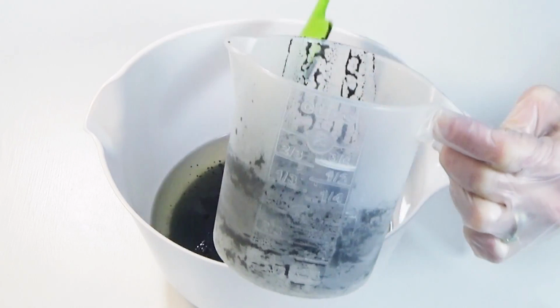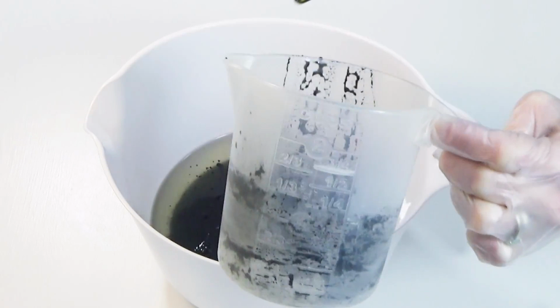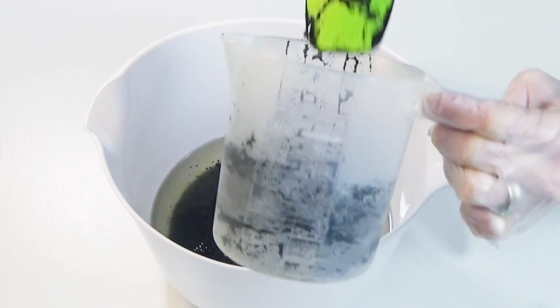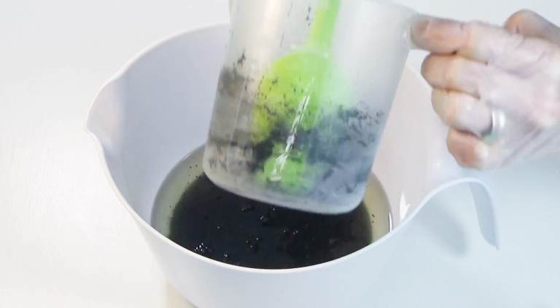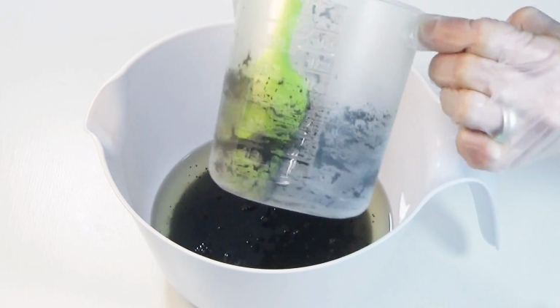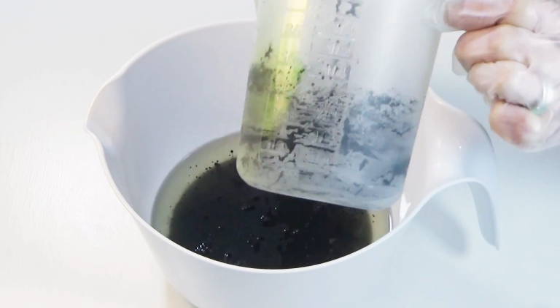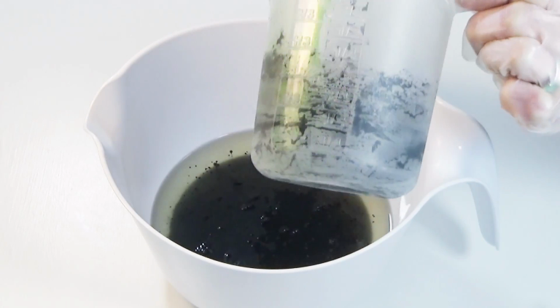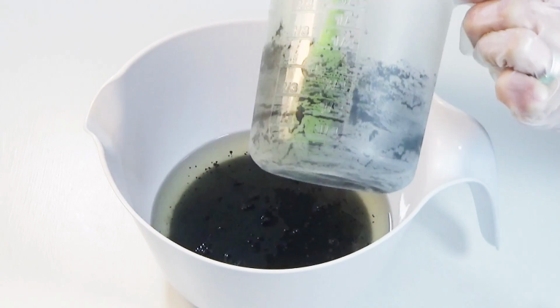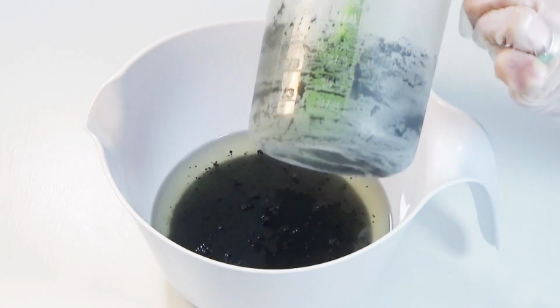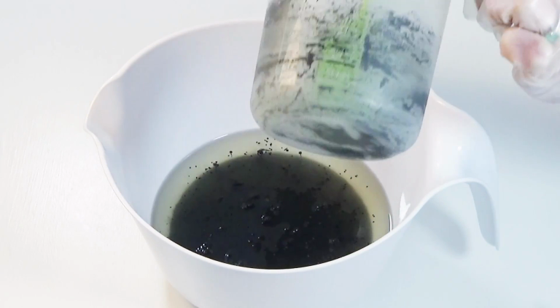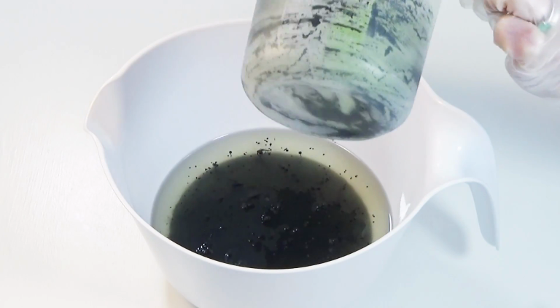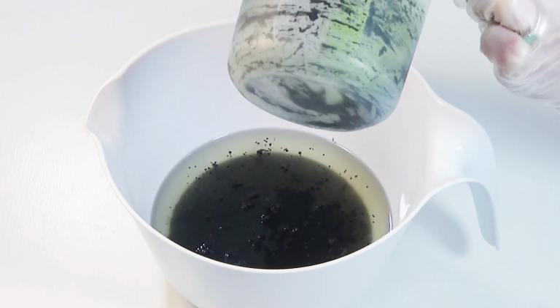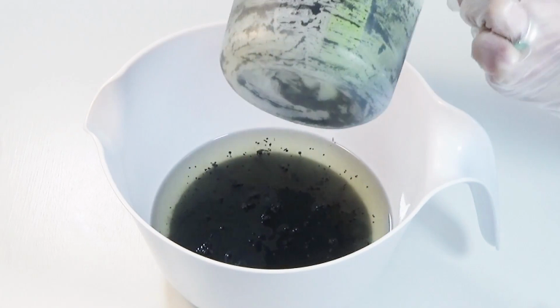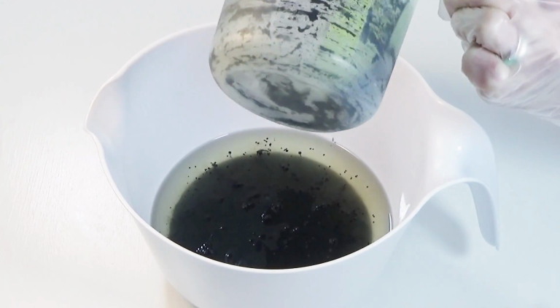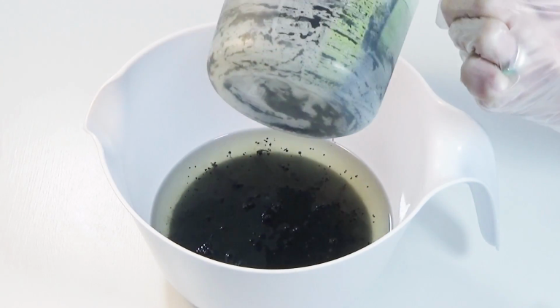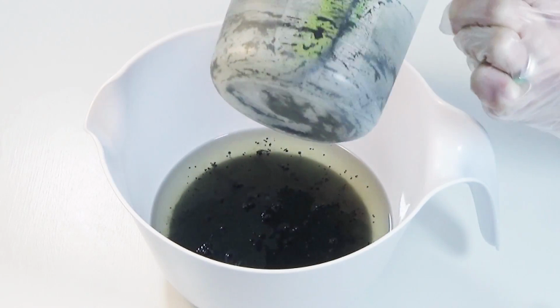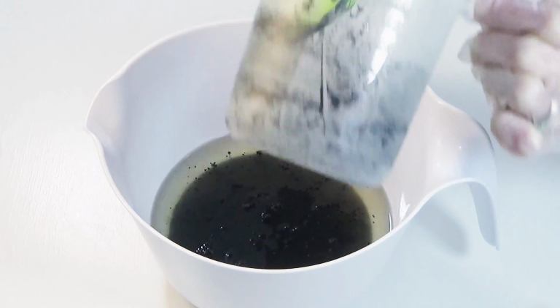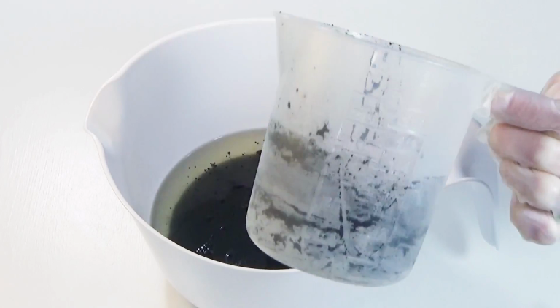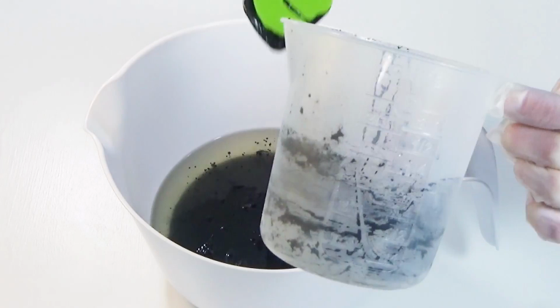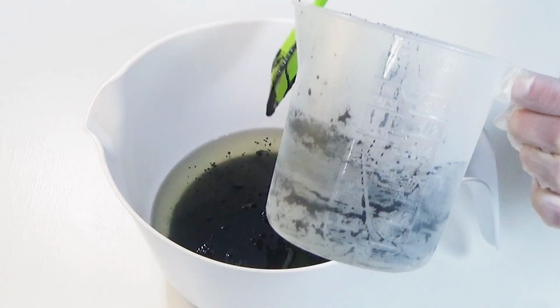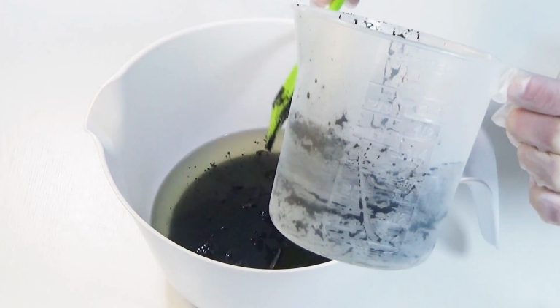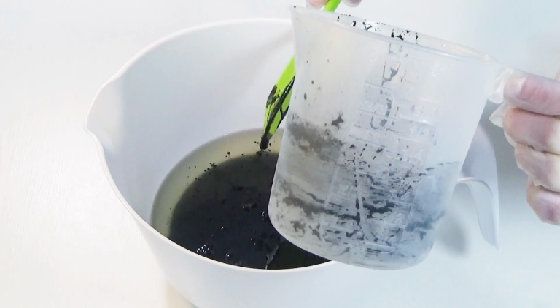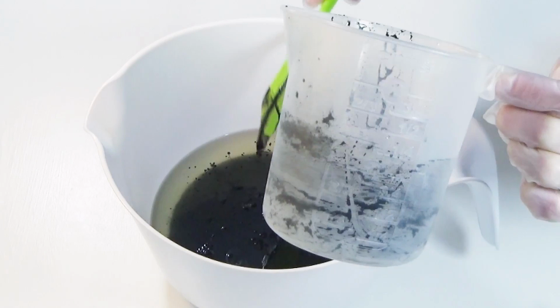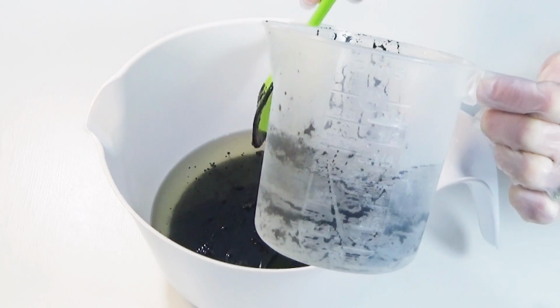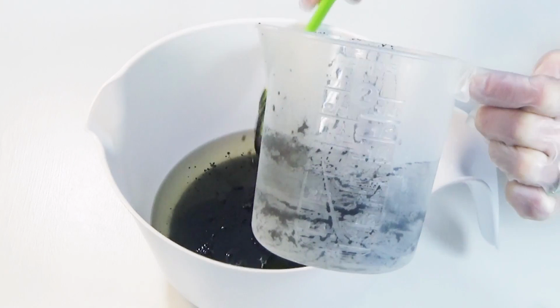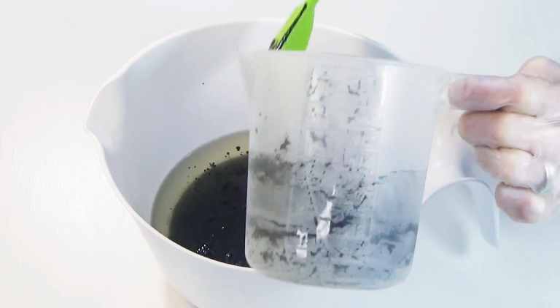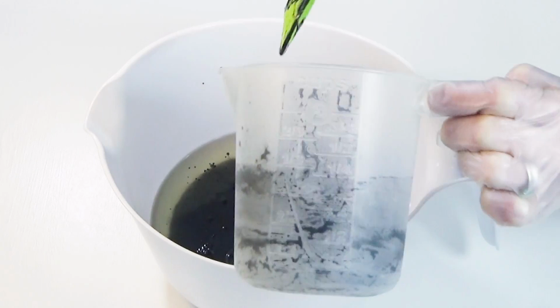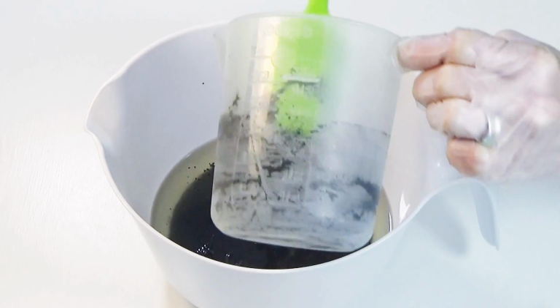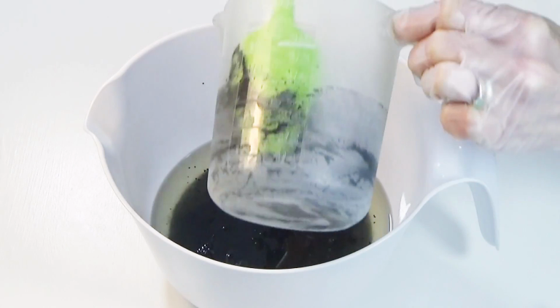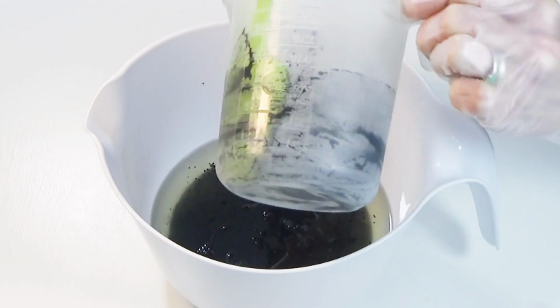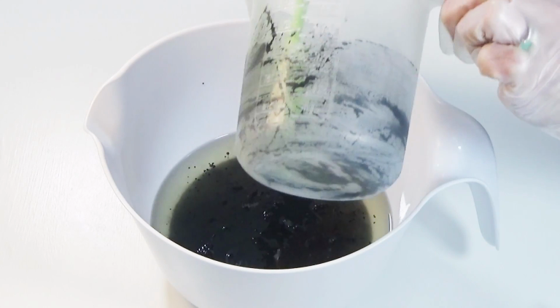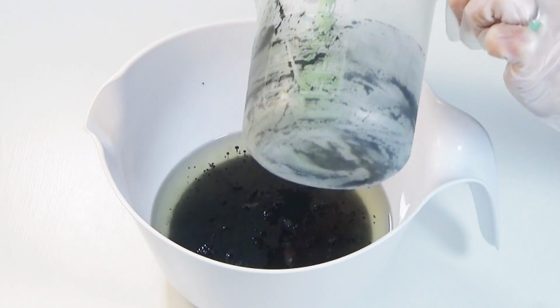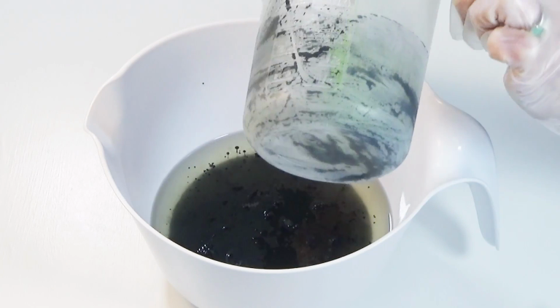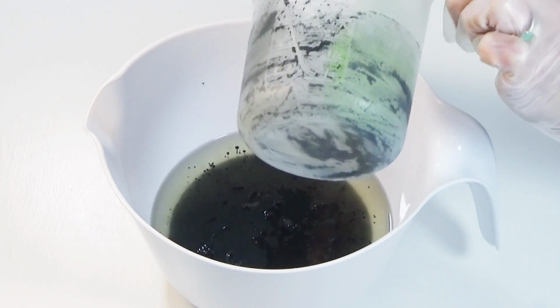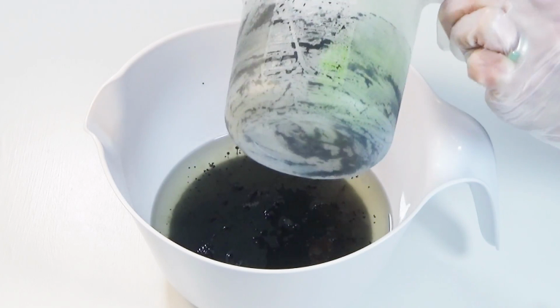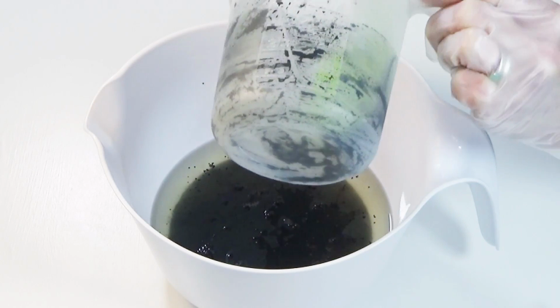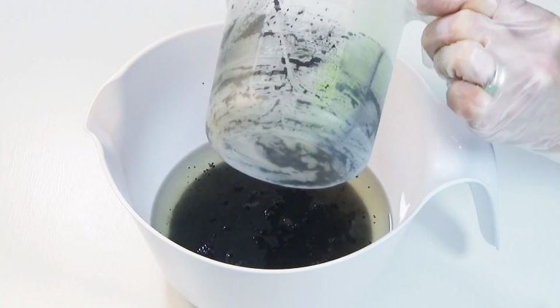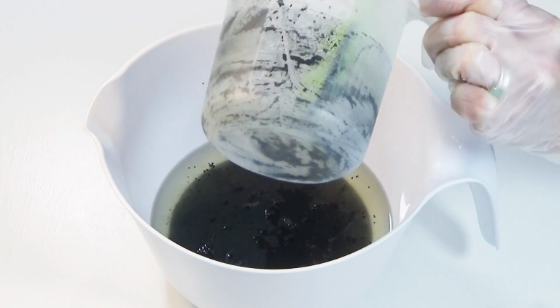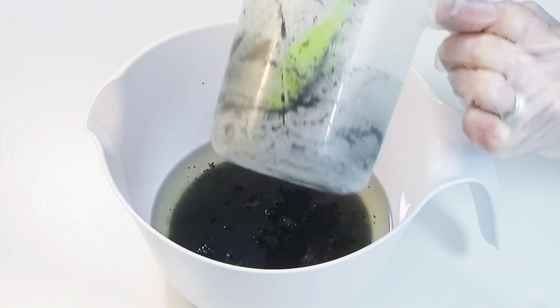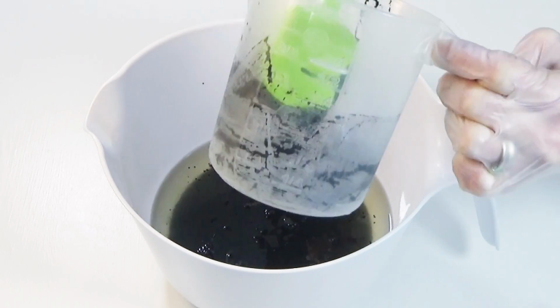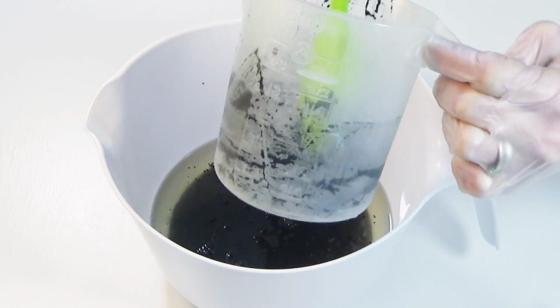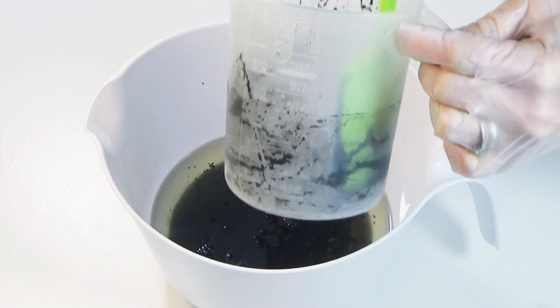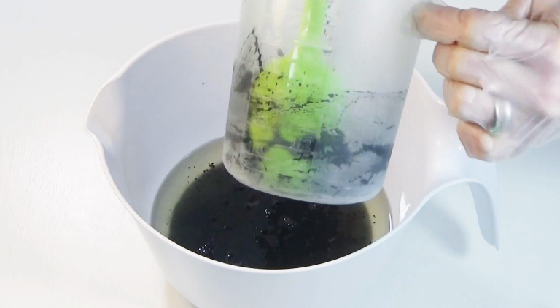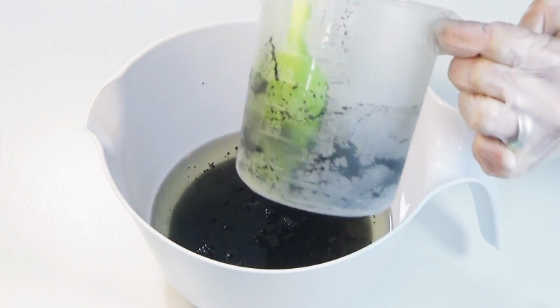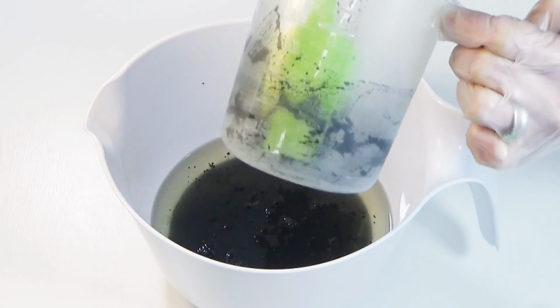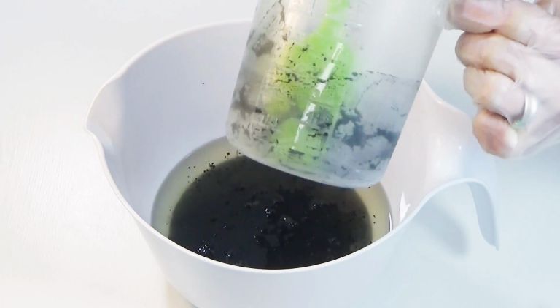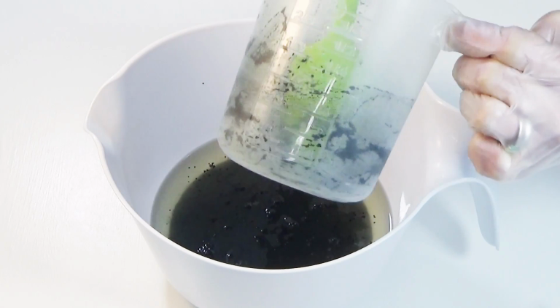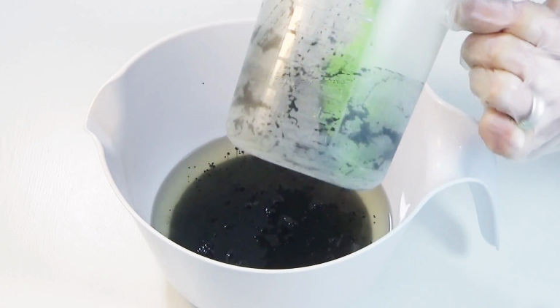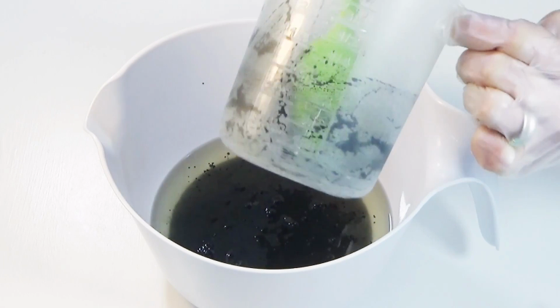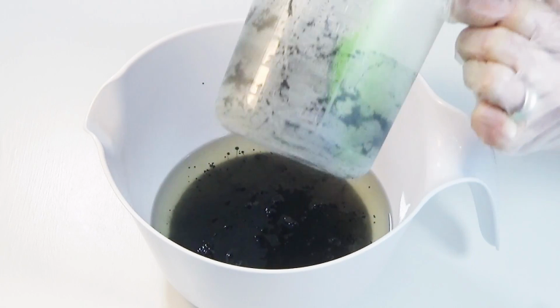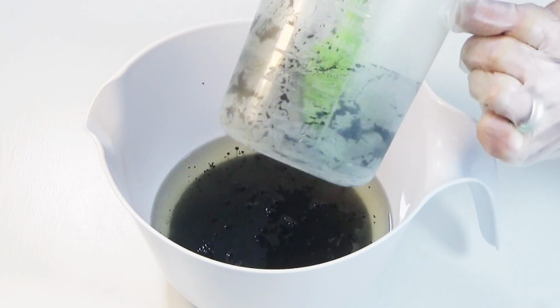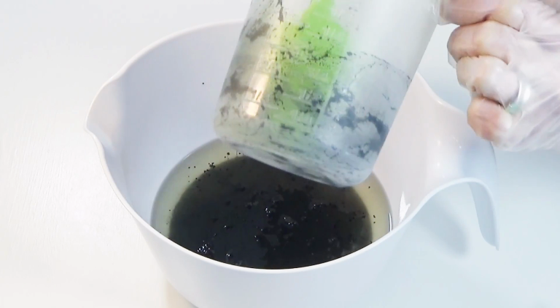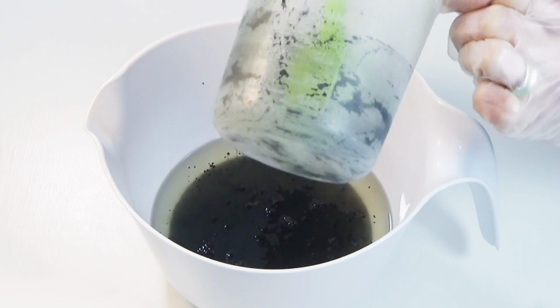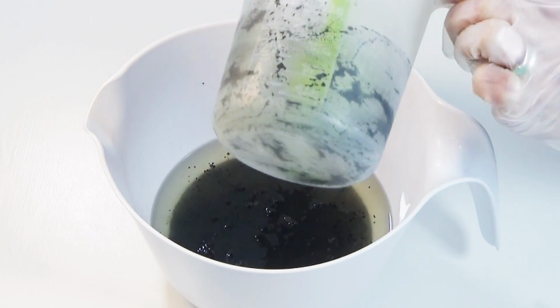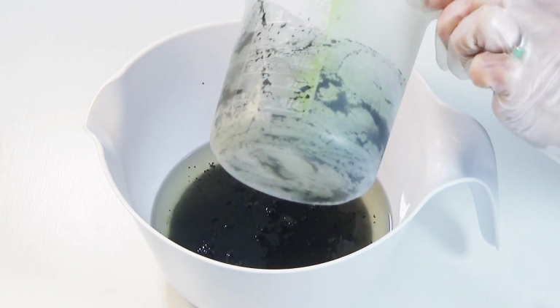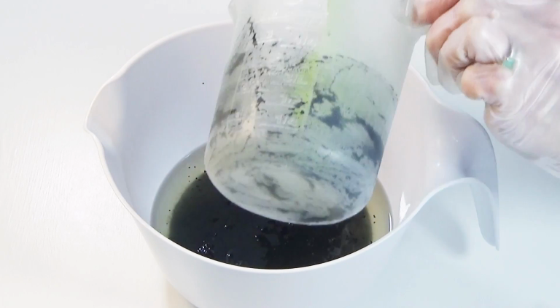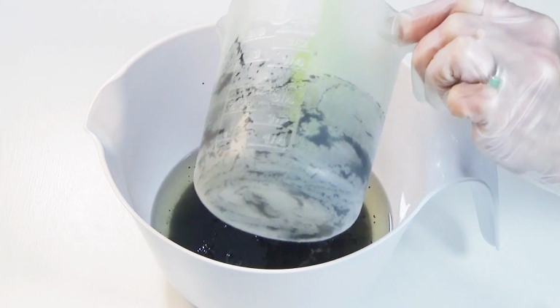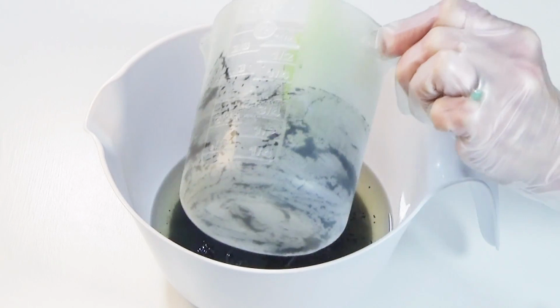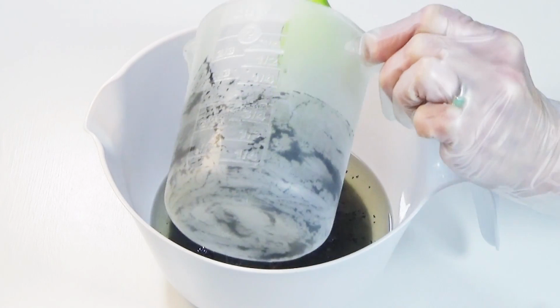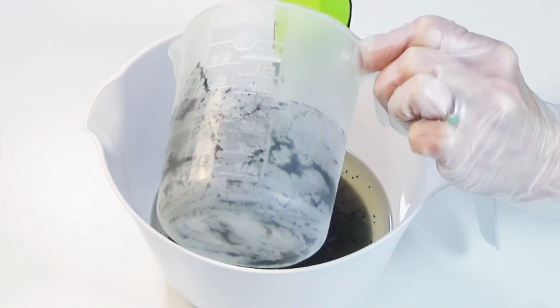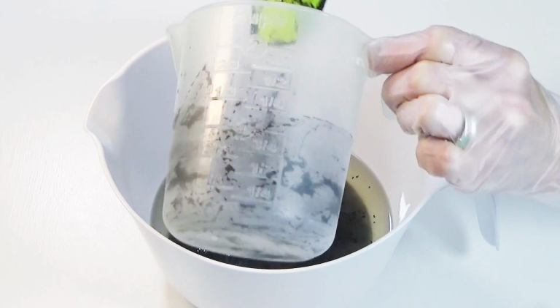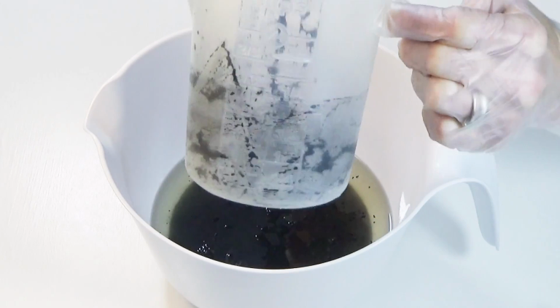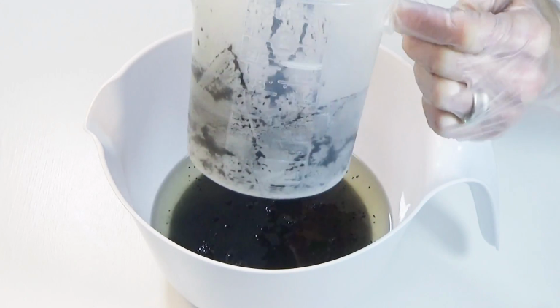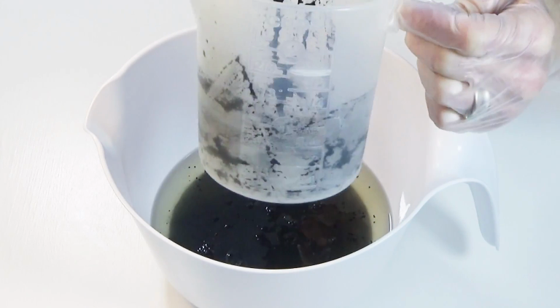Do not expect this to trace properly, because it may not. We are looking for emulsification at this stage.